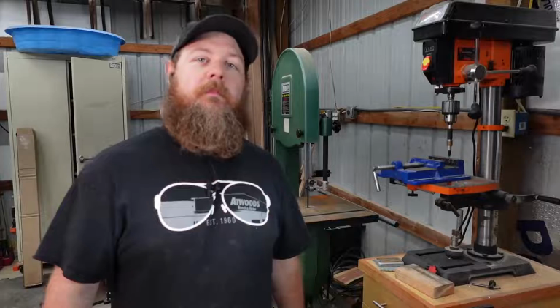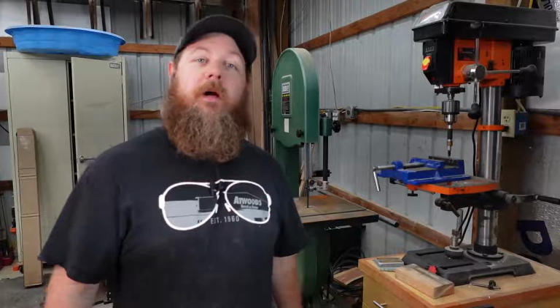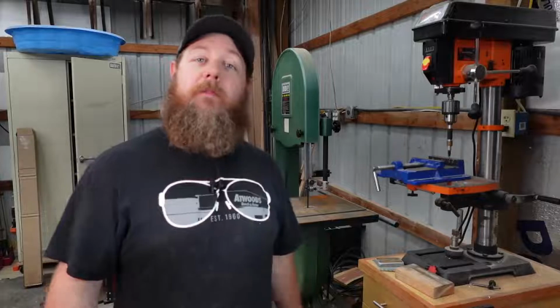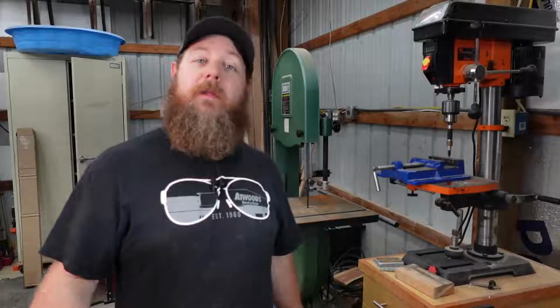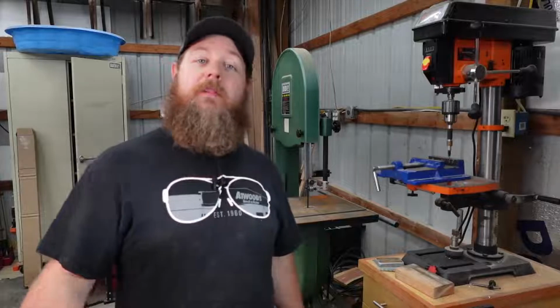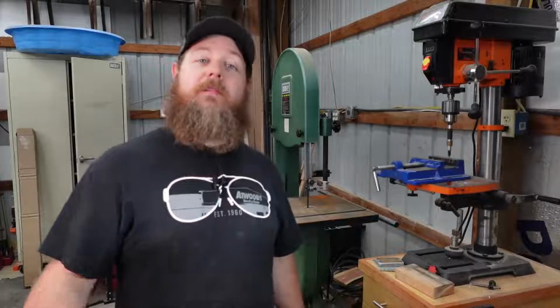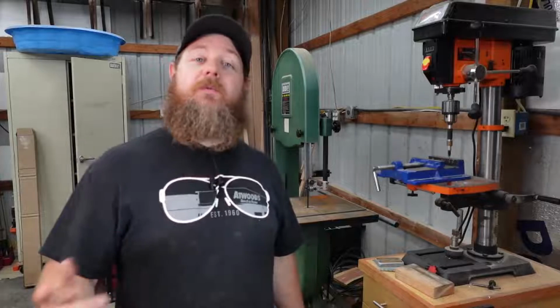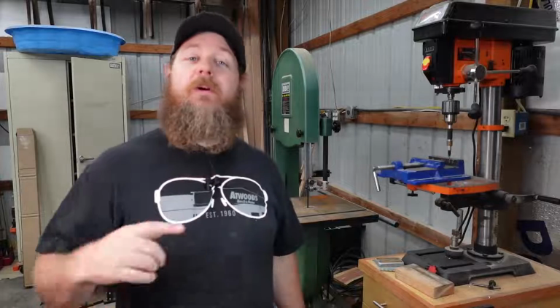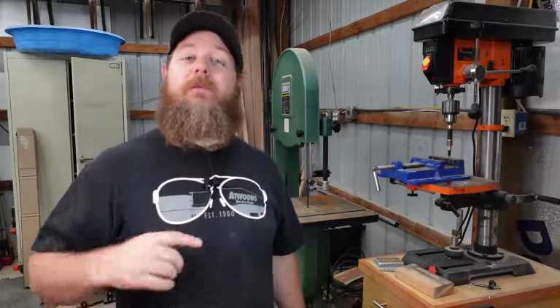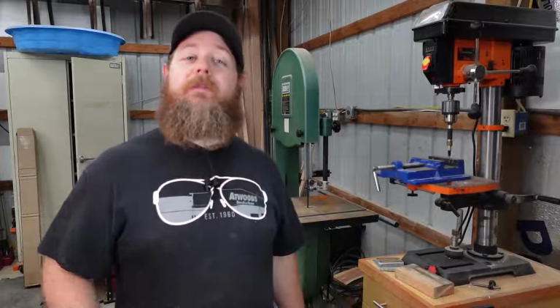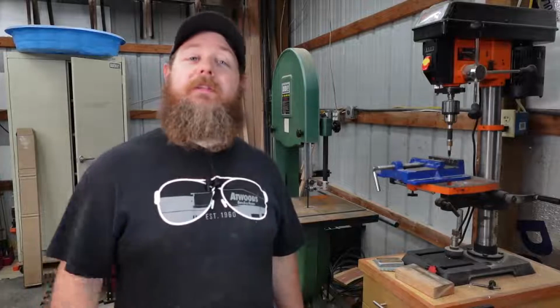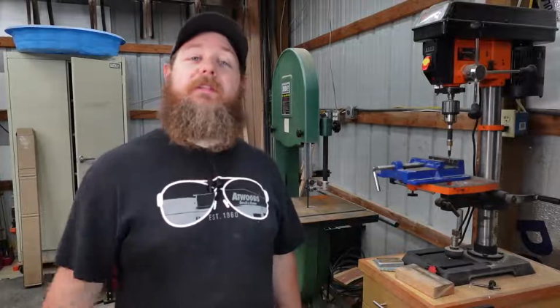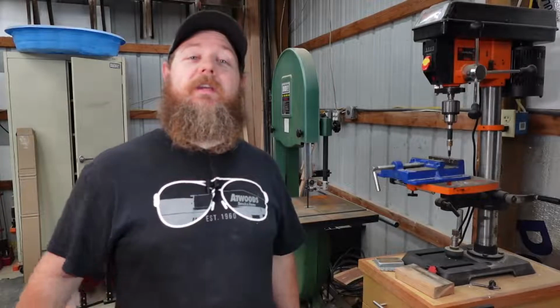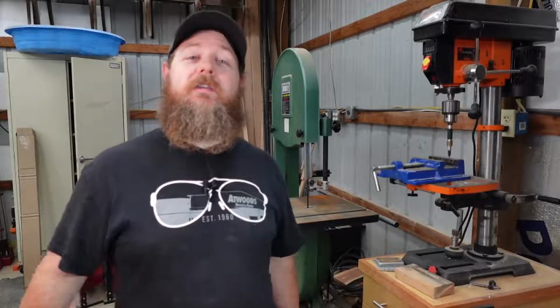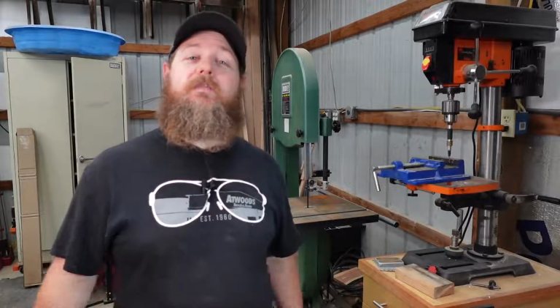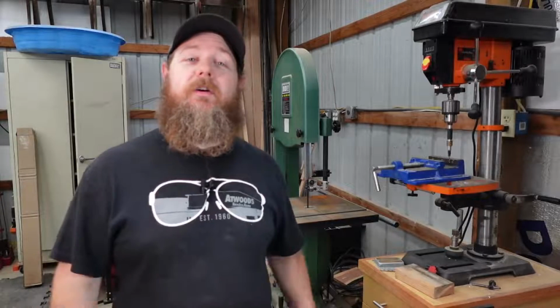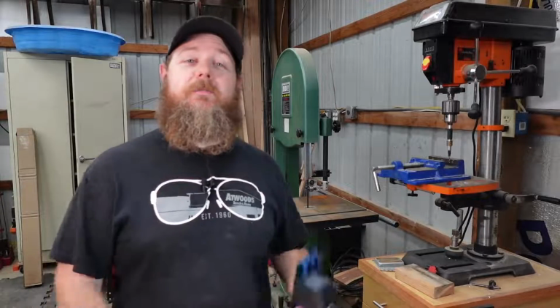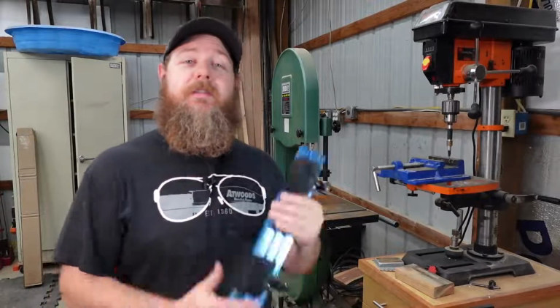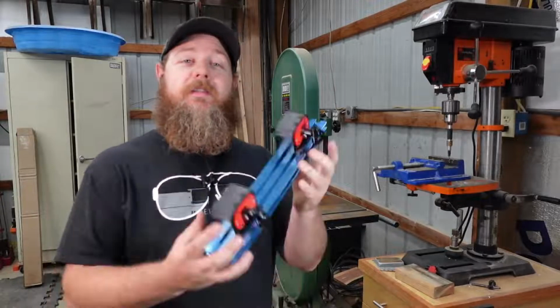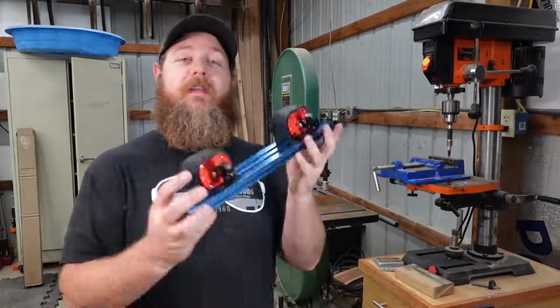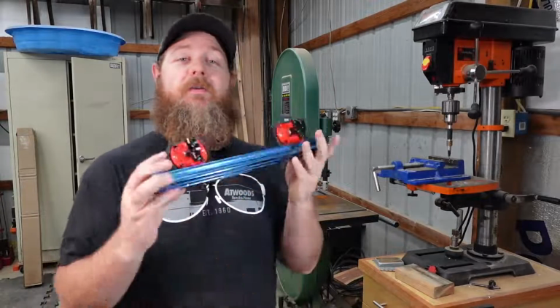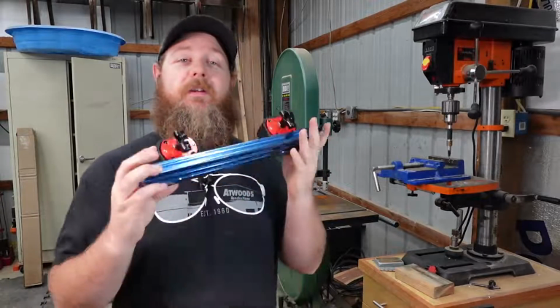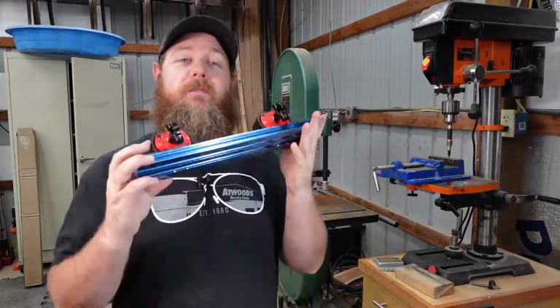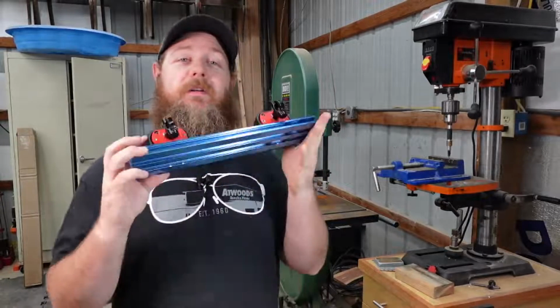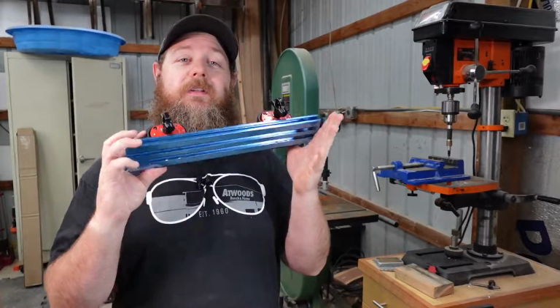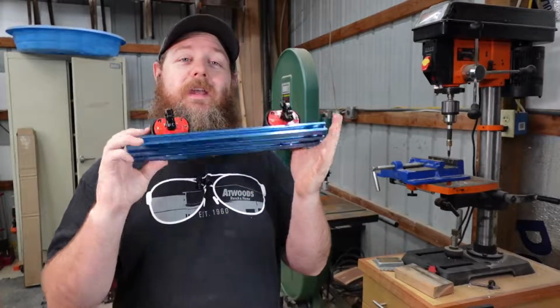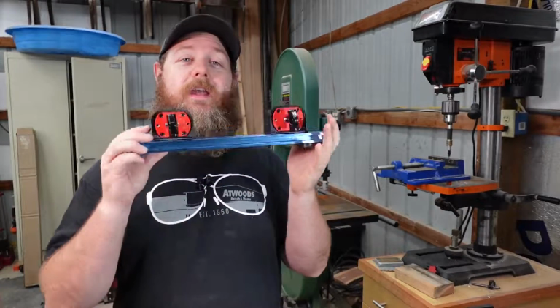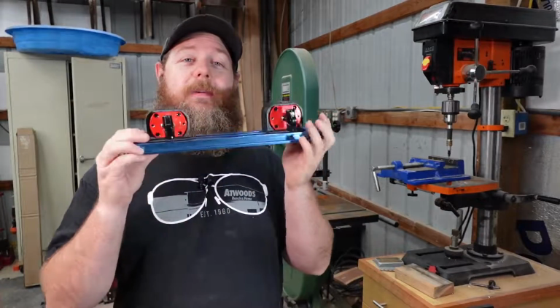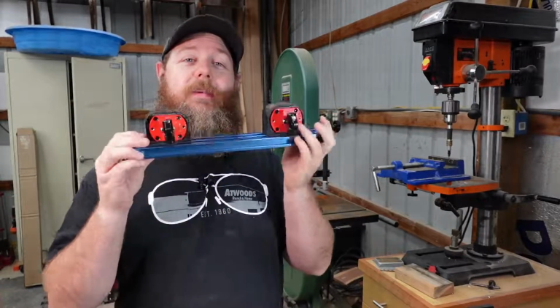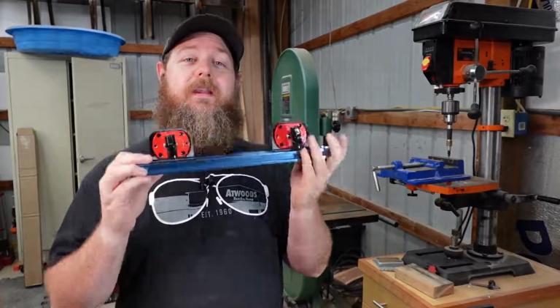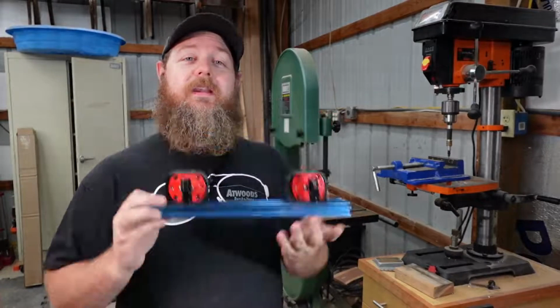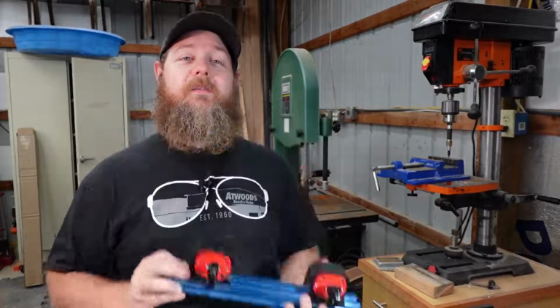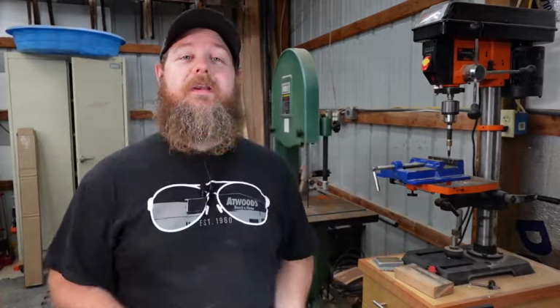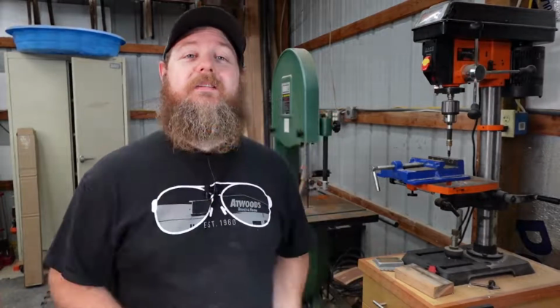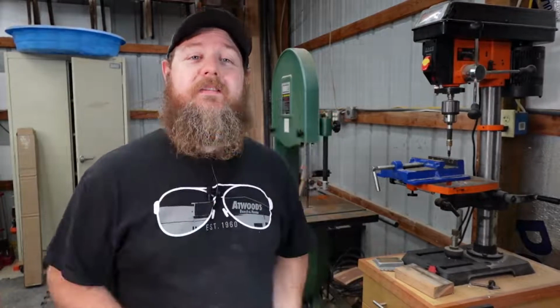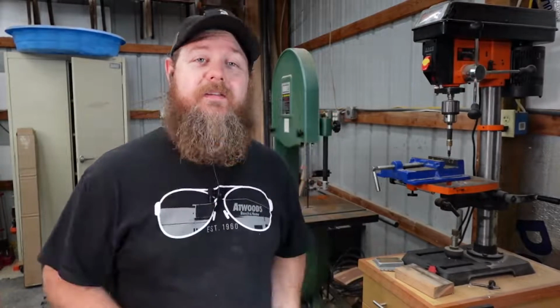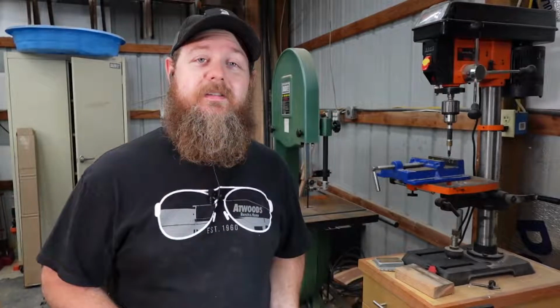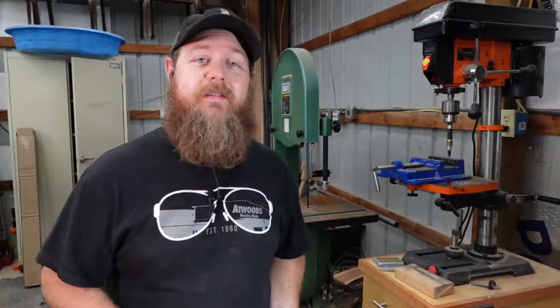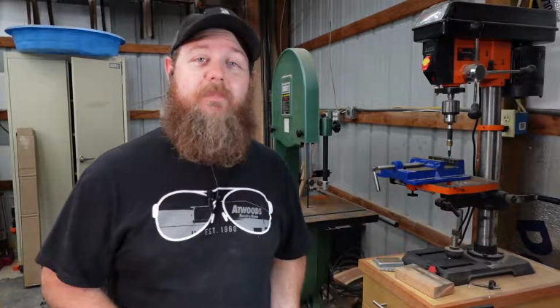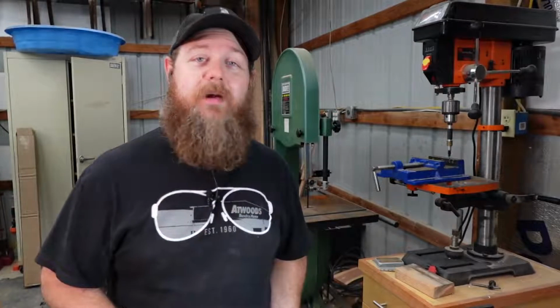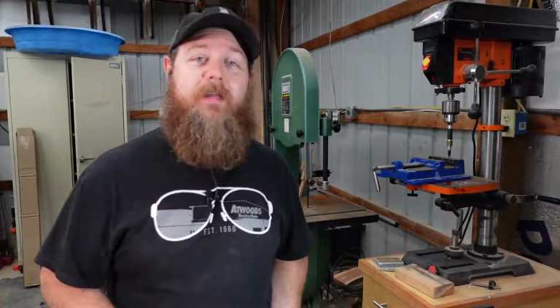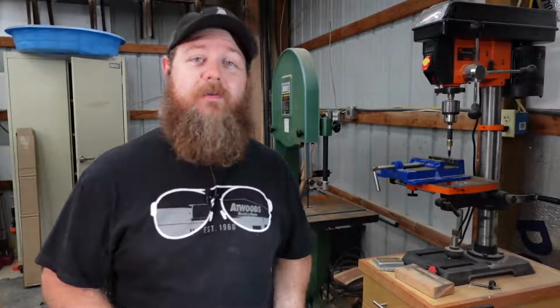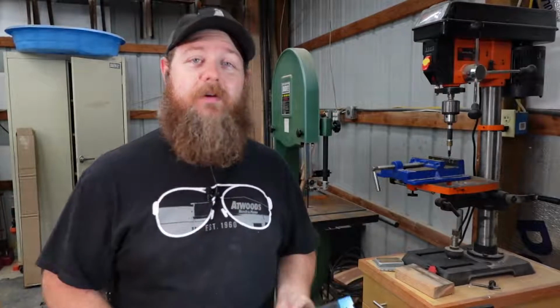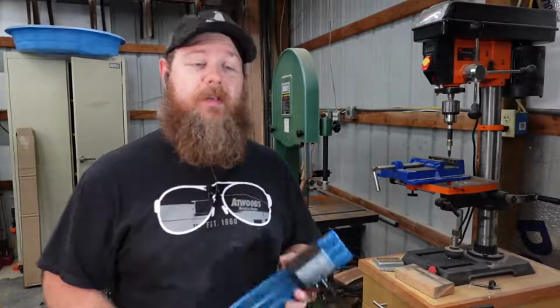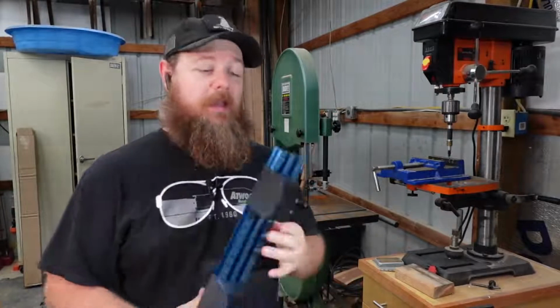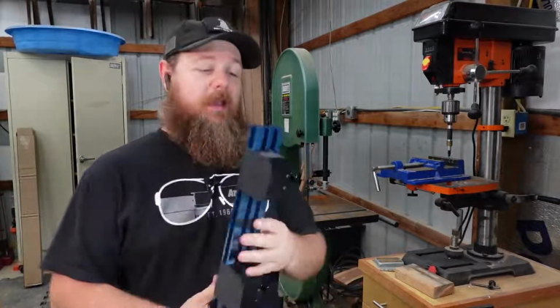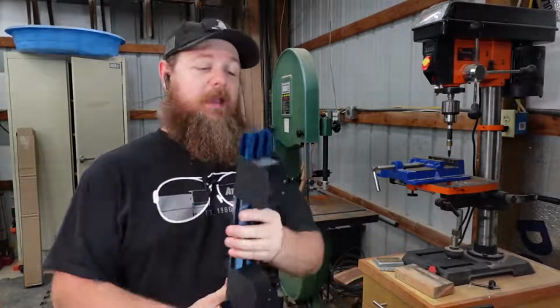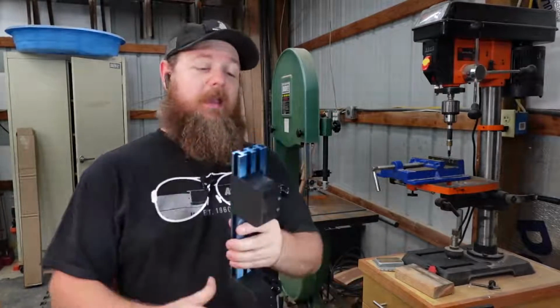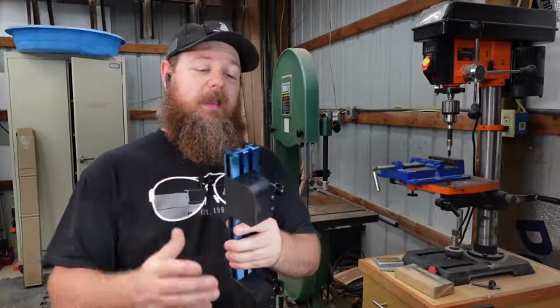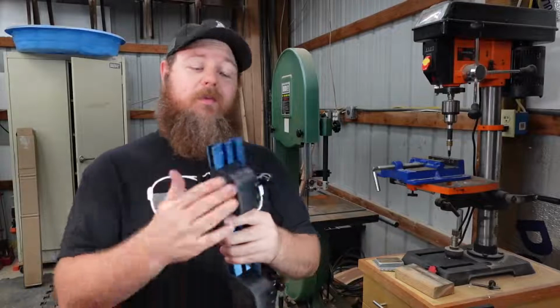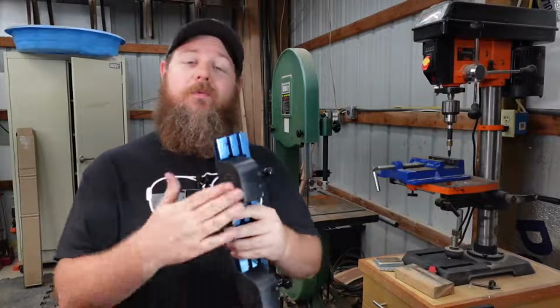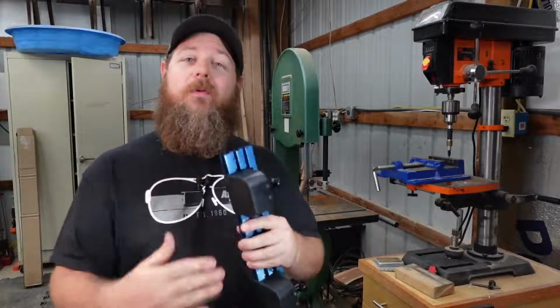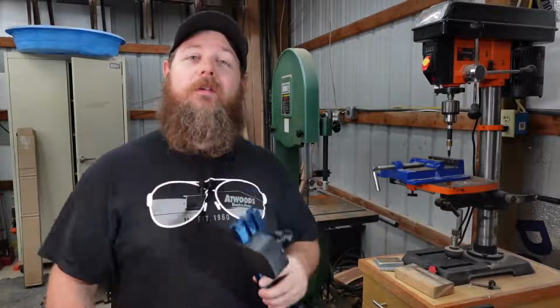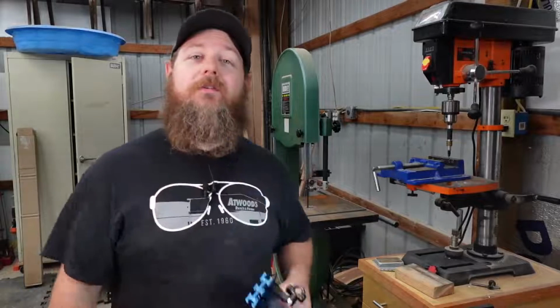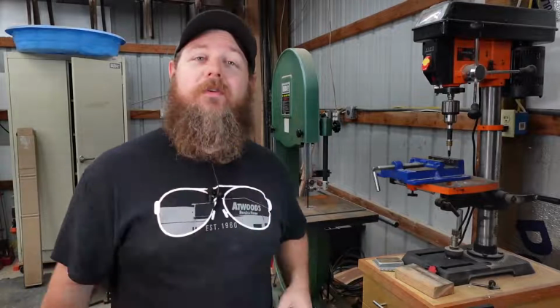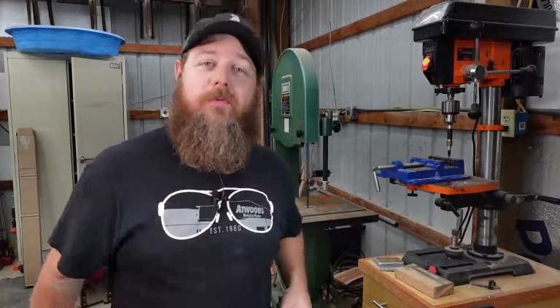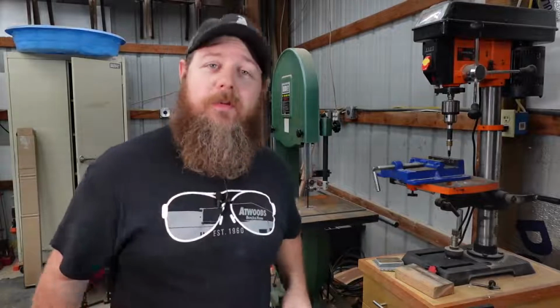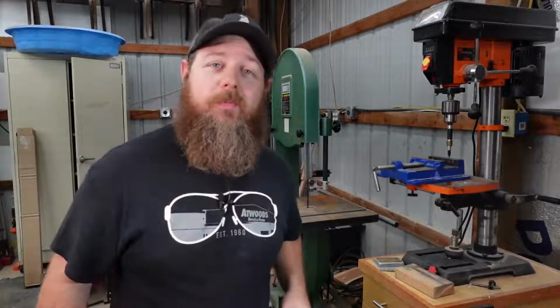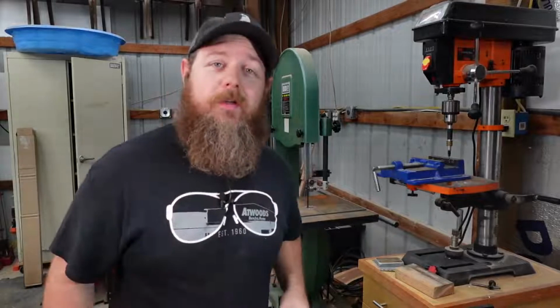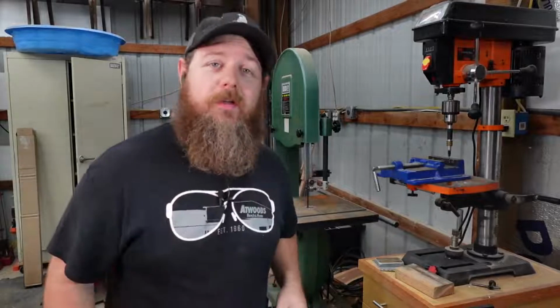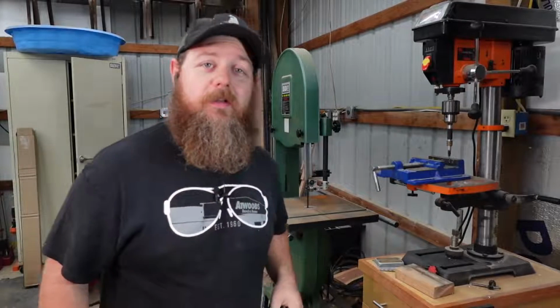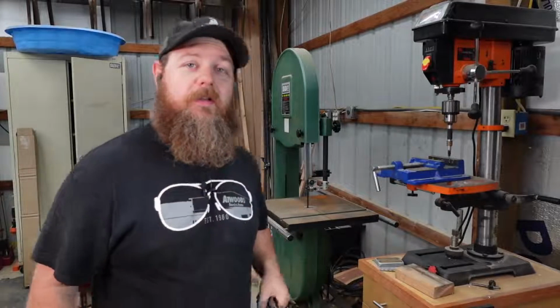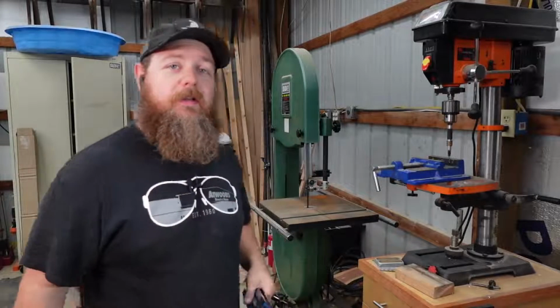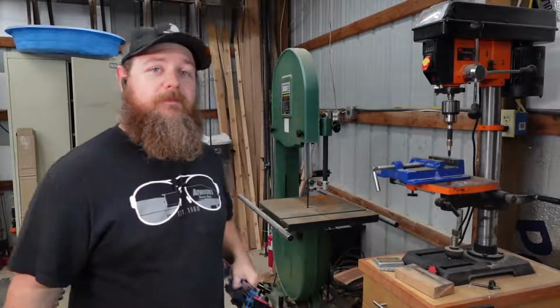I'm Buddy Lindsey. Welcome to Lindsey Akers Farm. Today we're going to build a magnetic bandsaw fence instead of buying one, and we're going to use our 3D printer to do it.